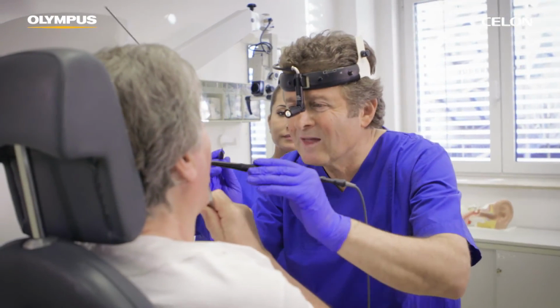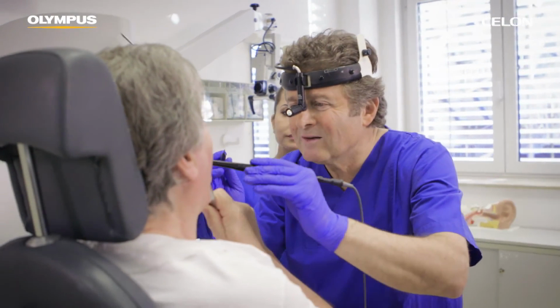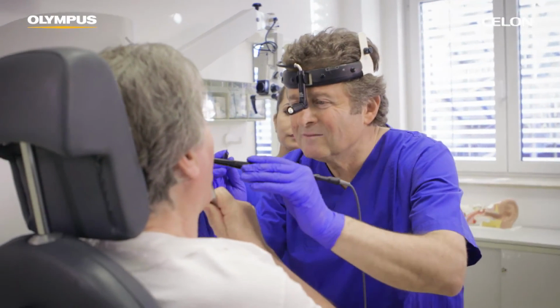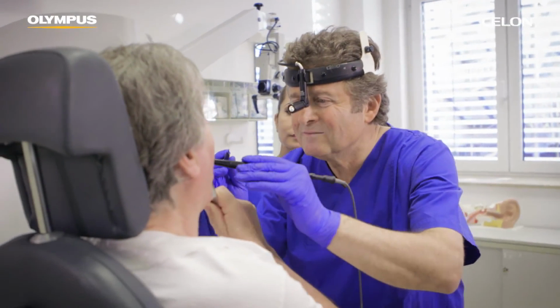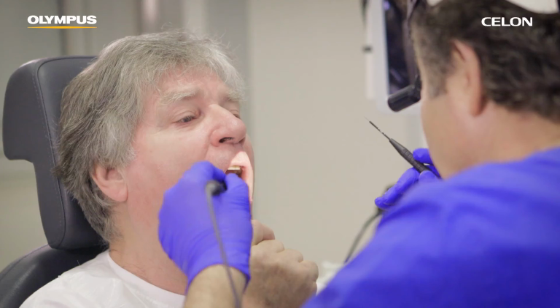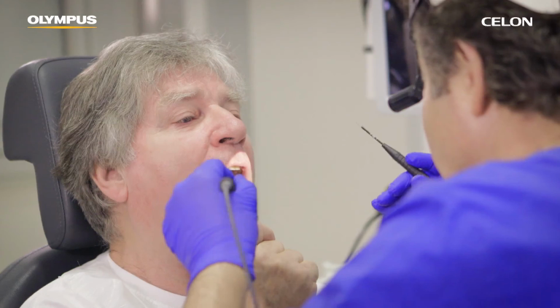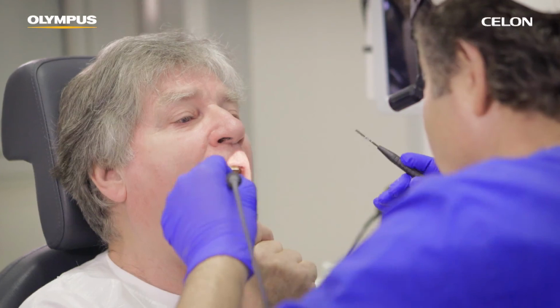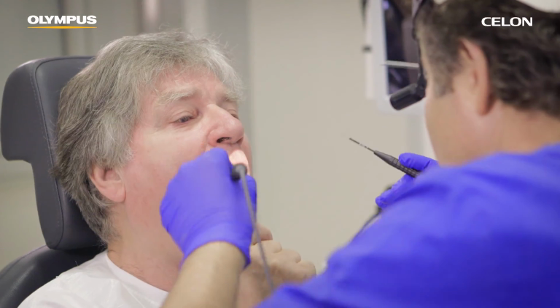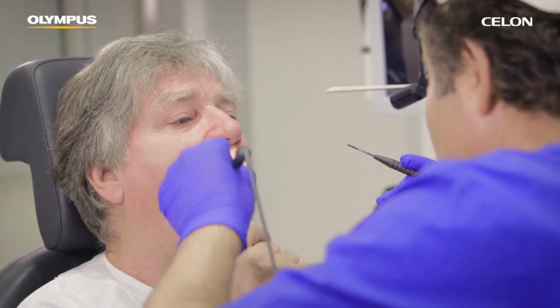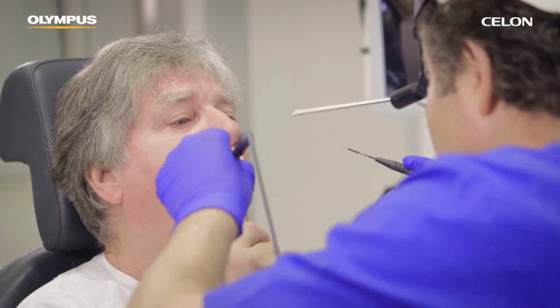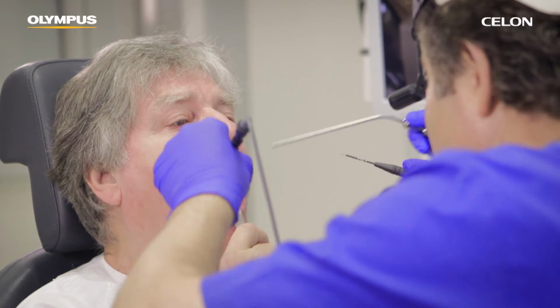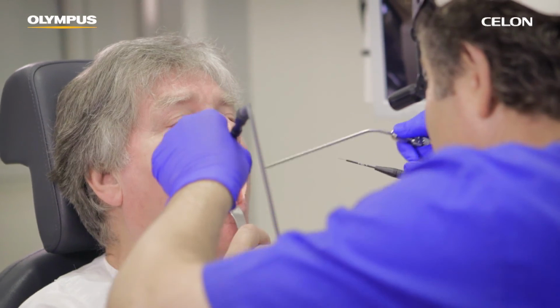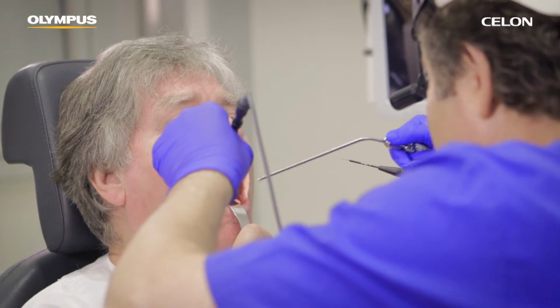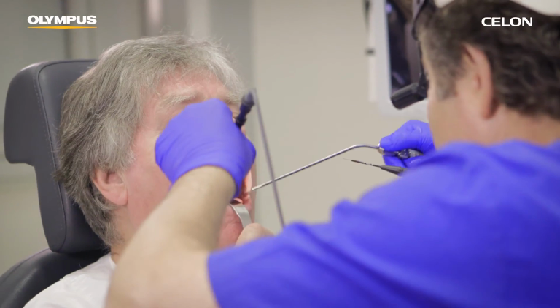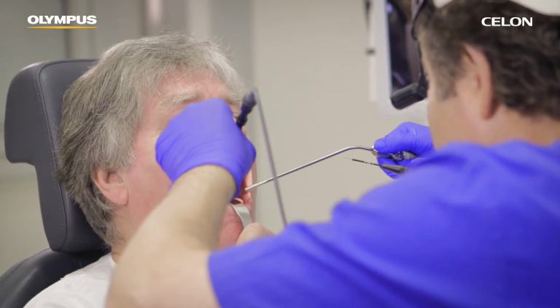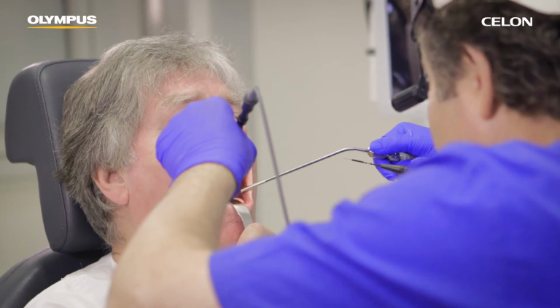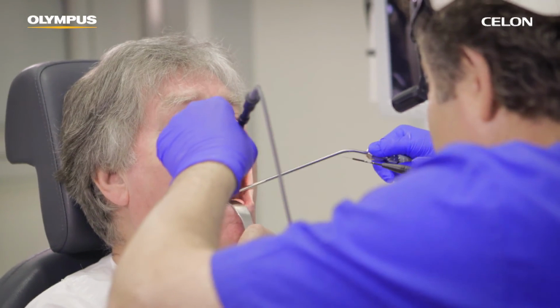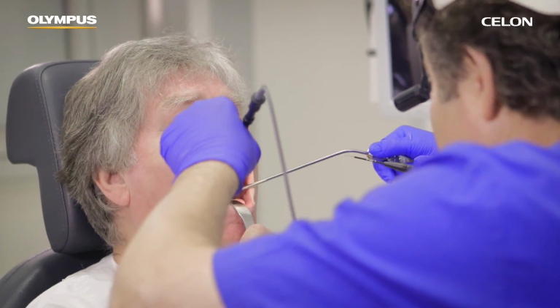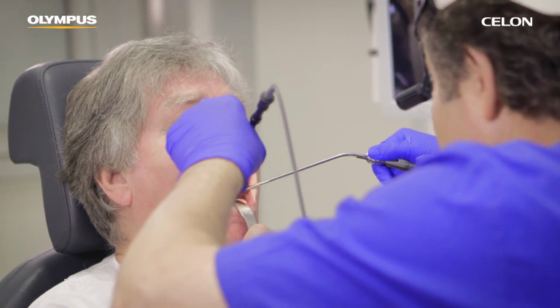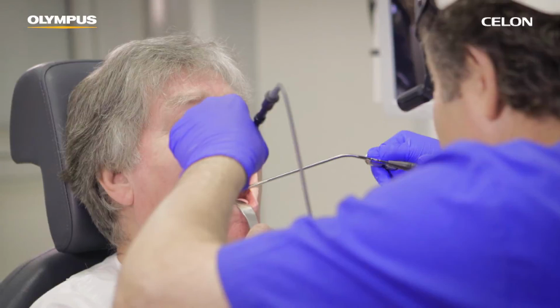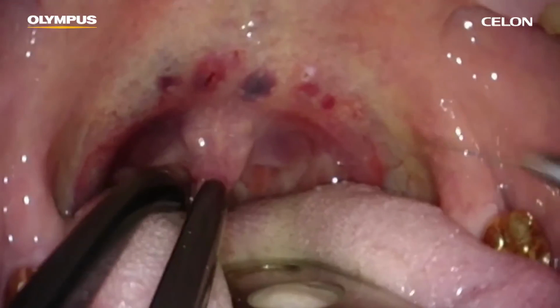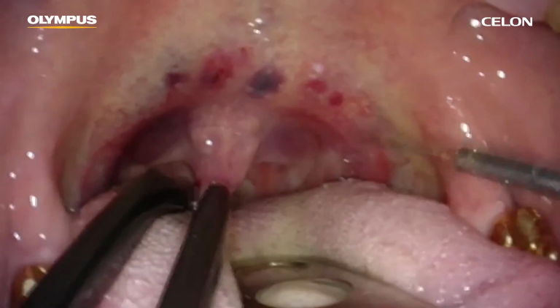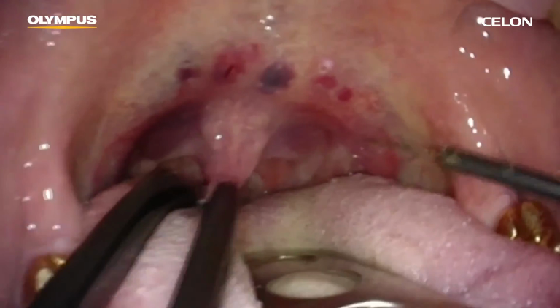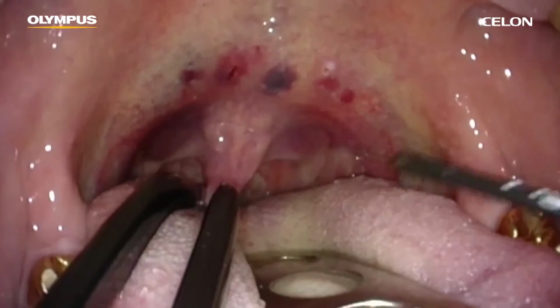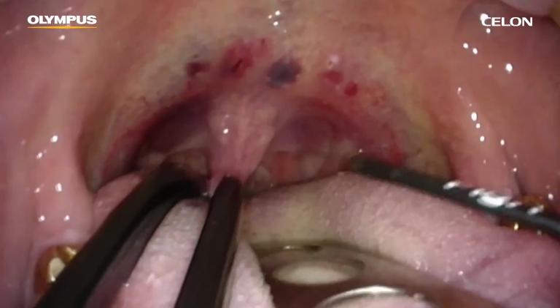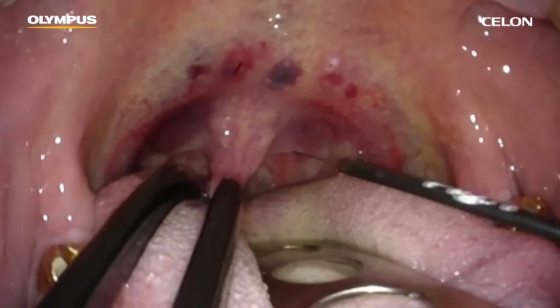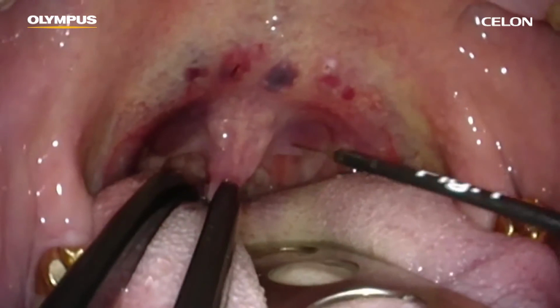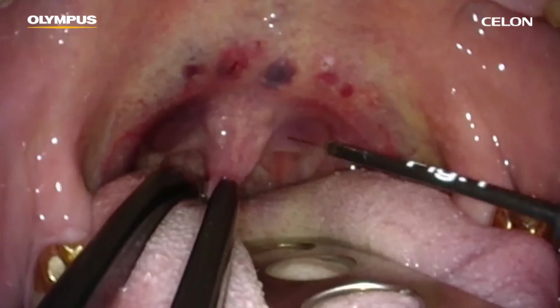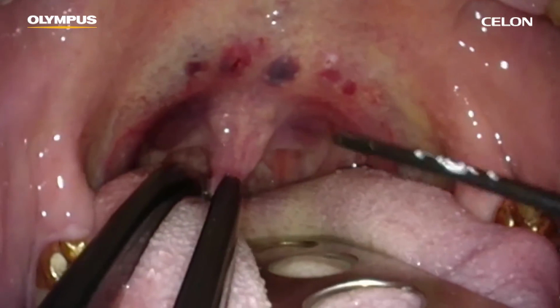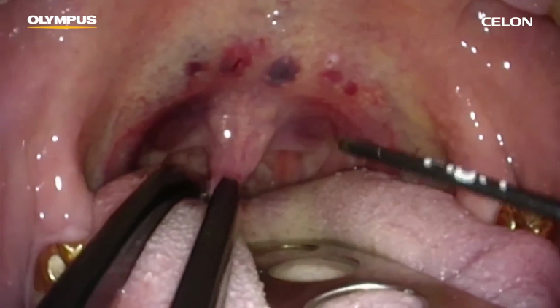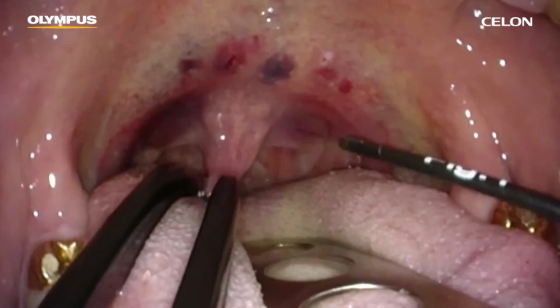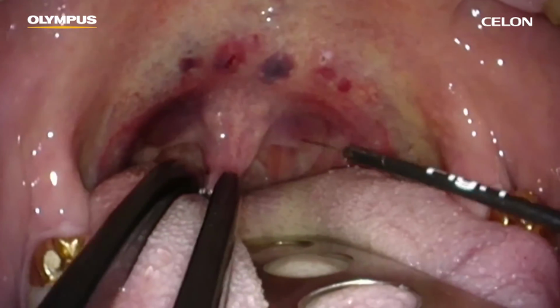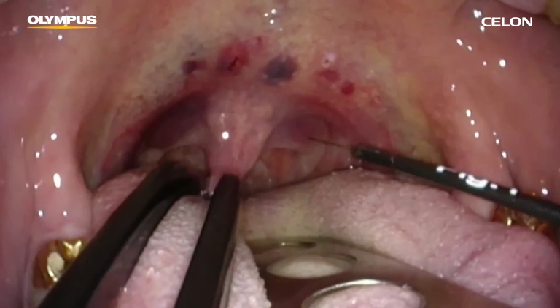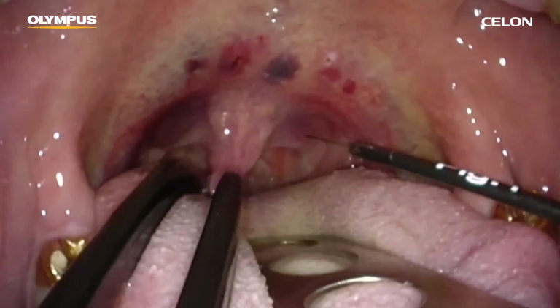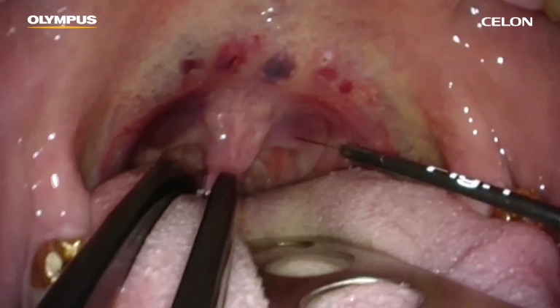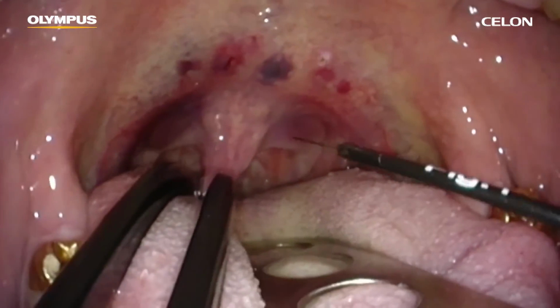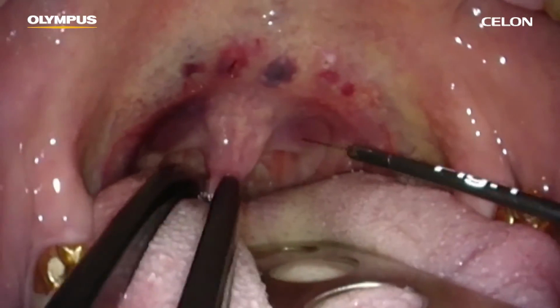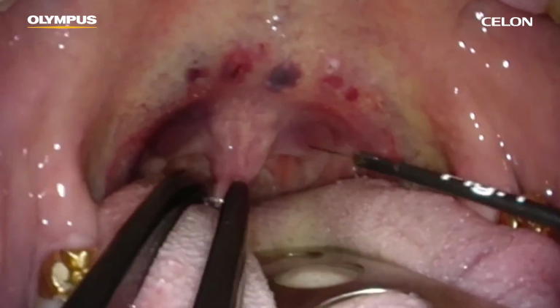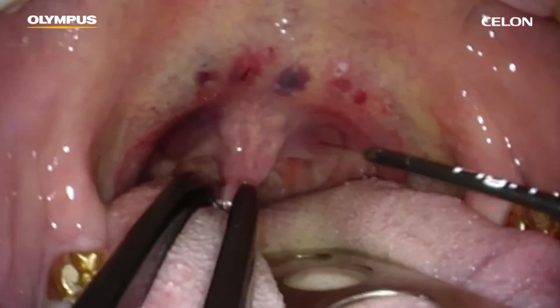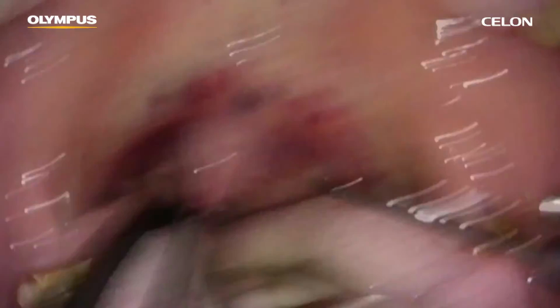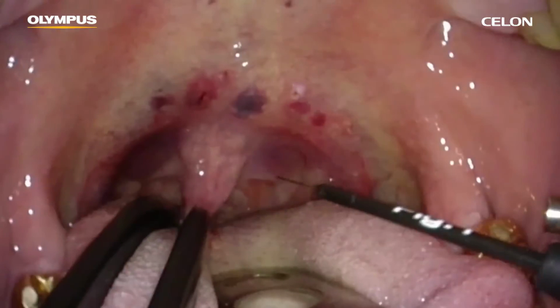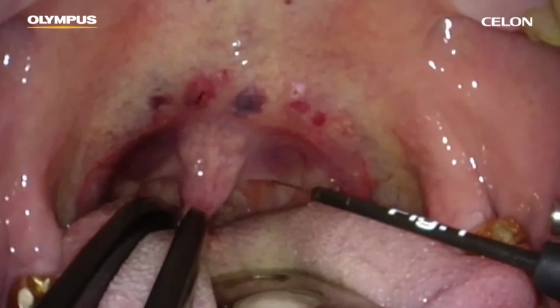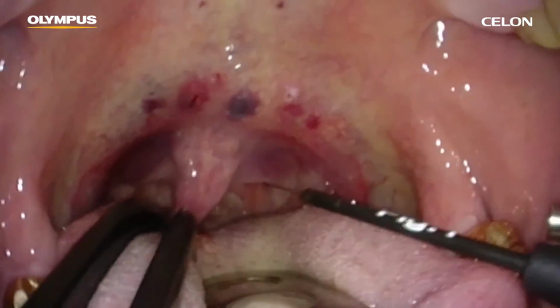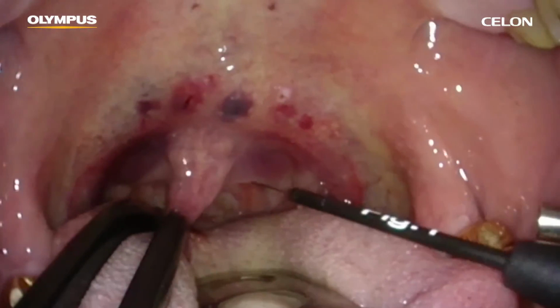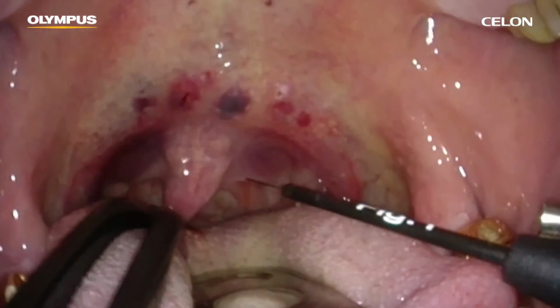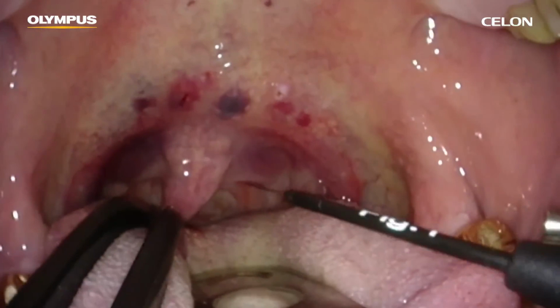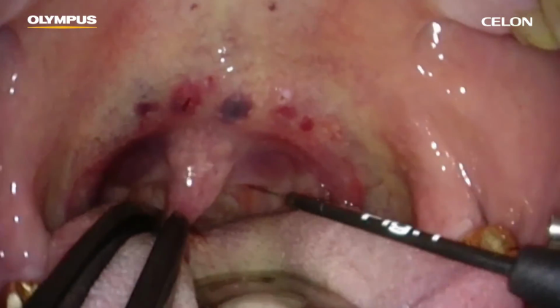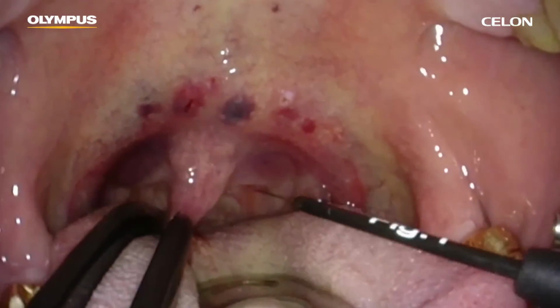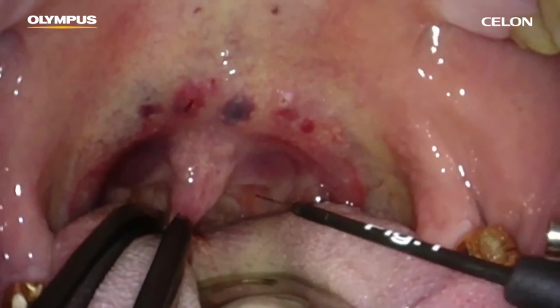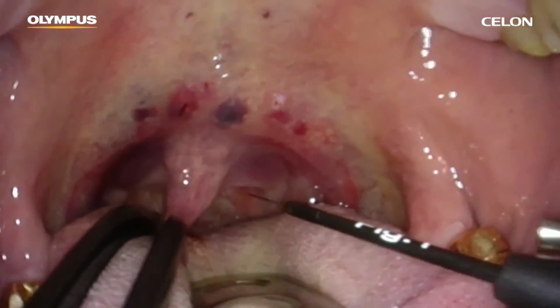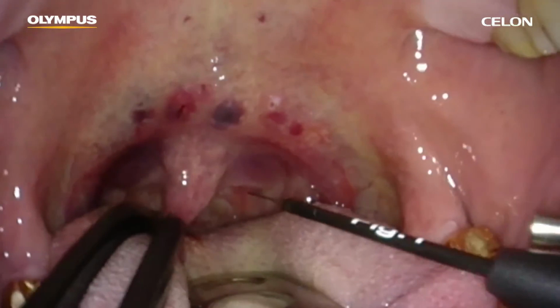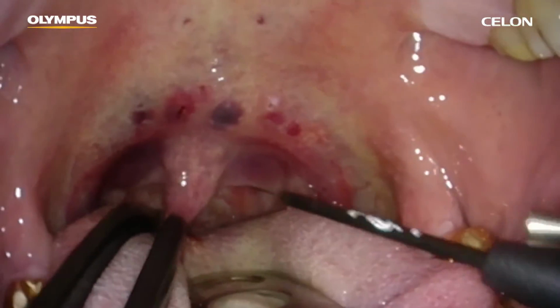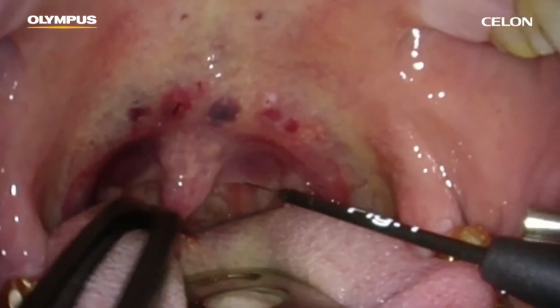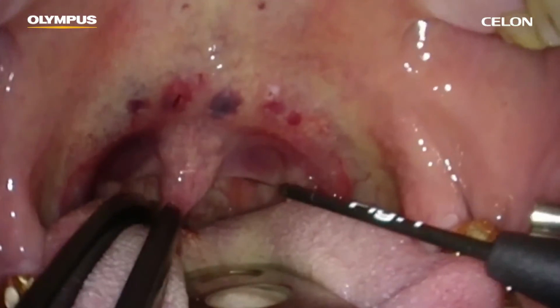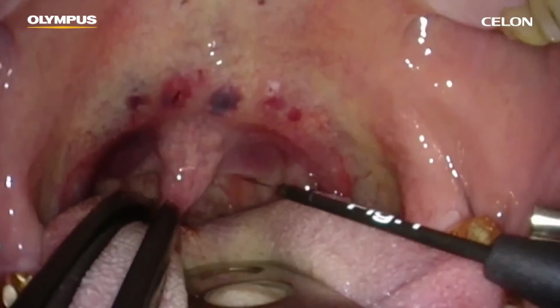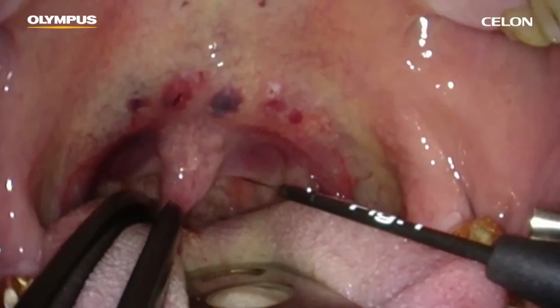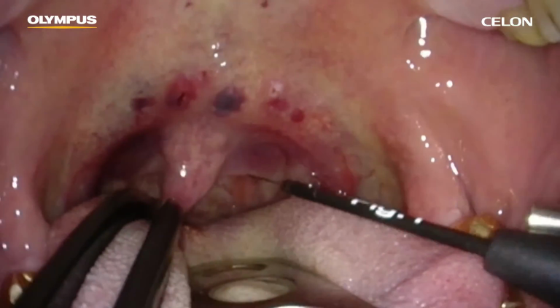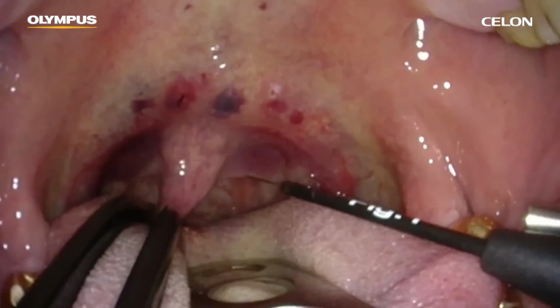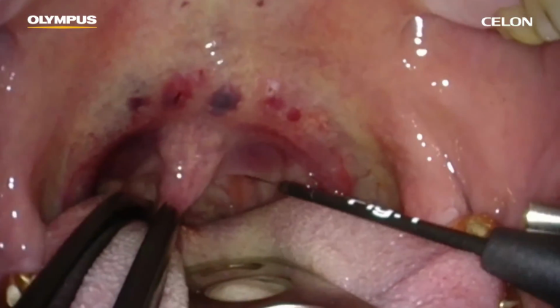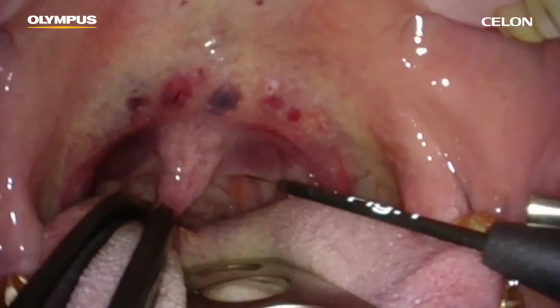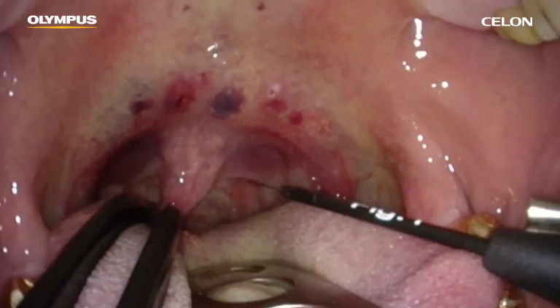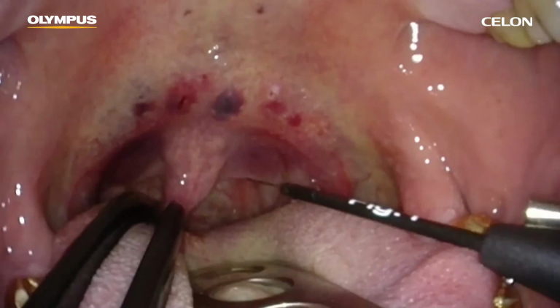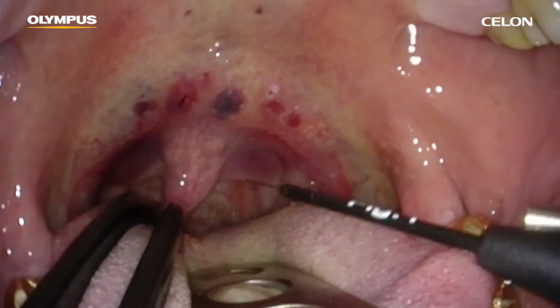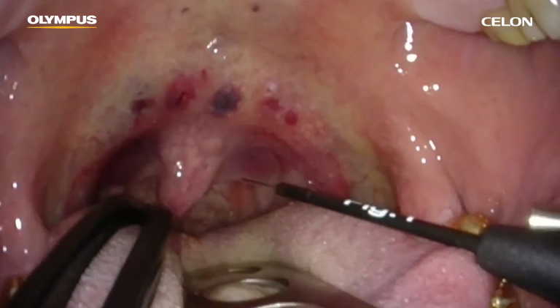For this procedure, a power setting of 20 watts is recommended. The positioning of a neutral electrode on the patient is not required.